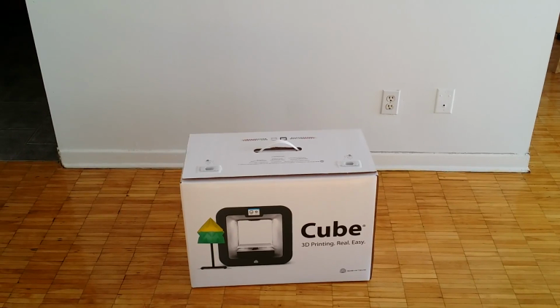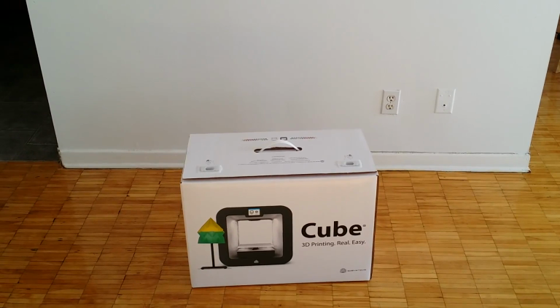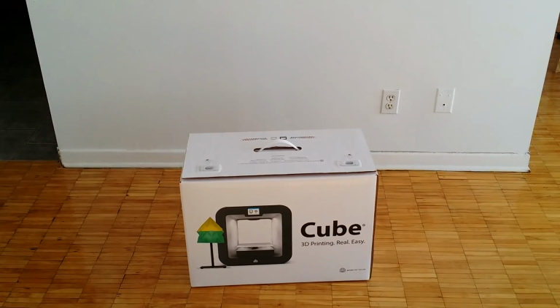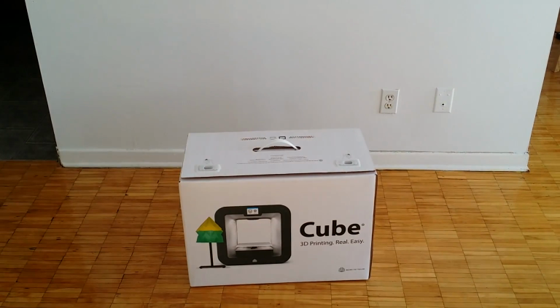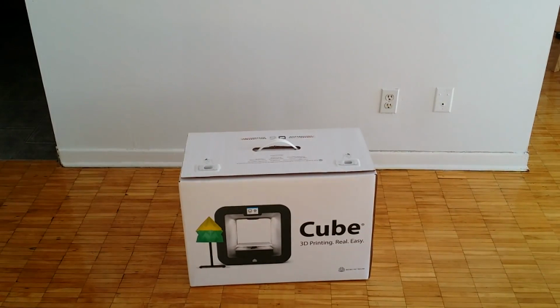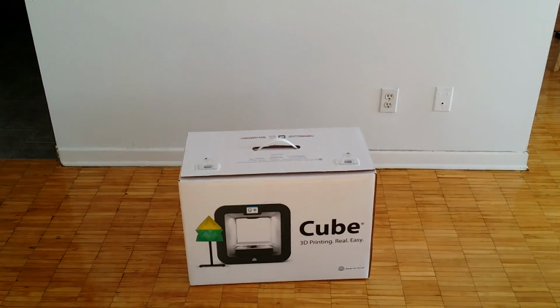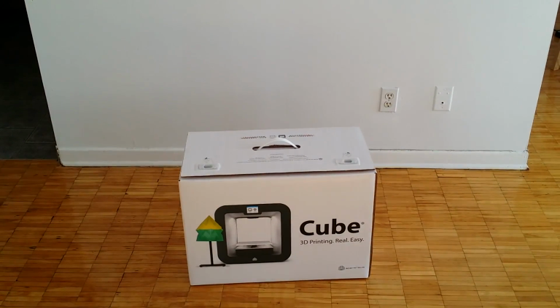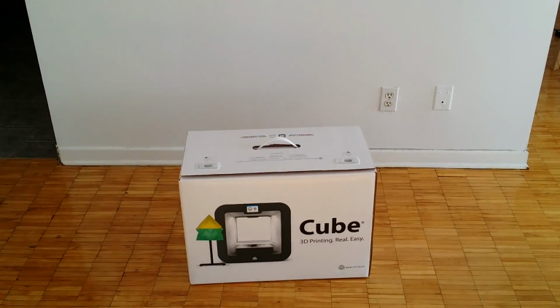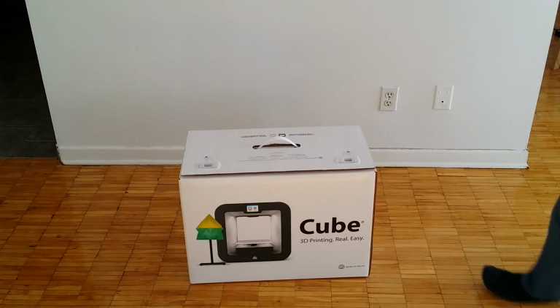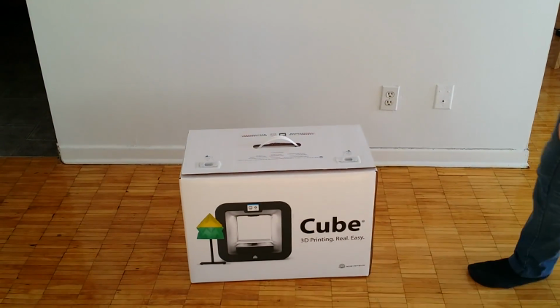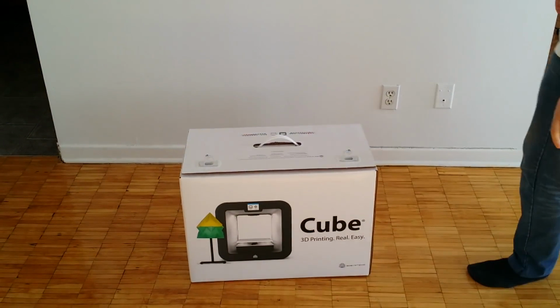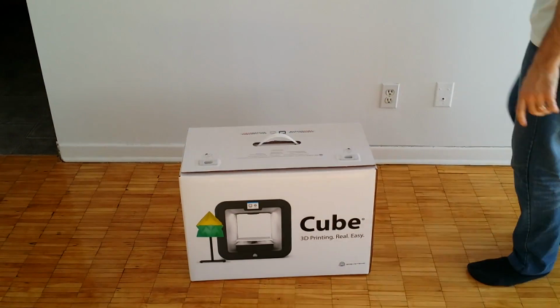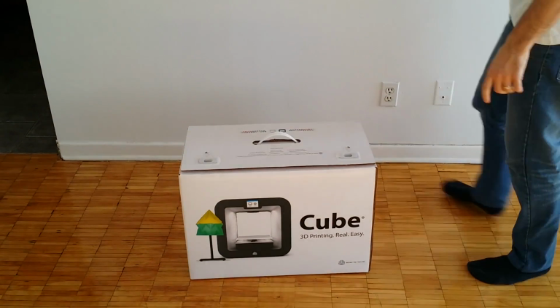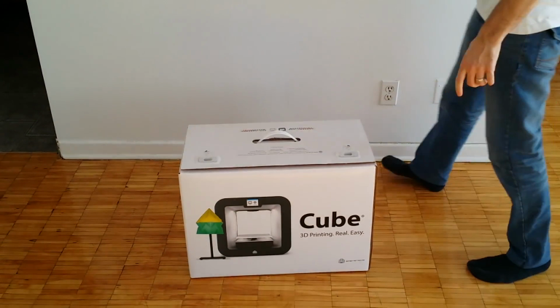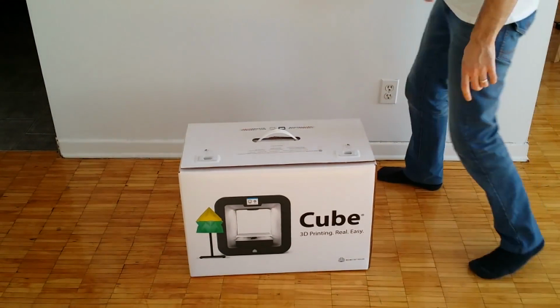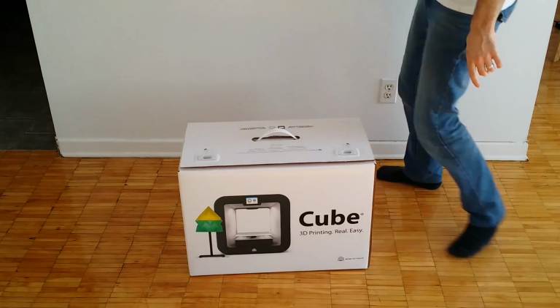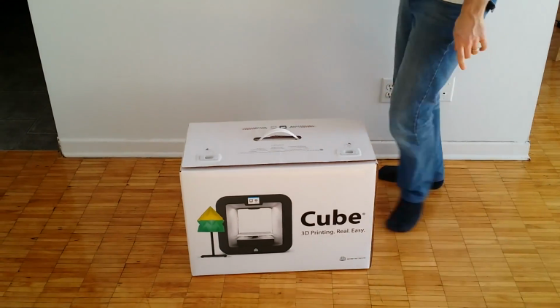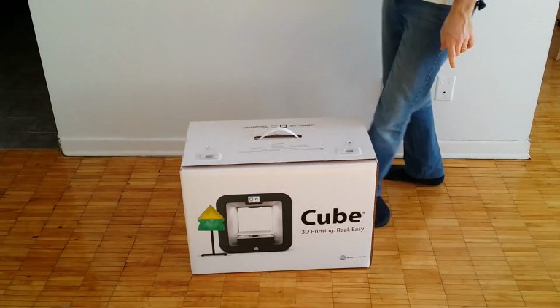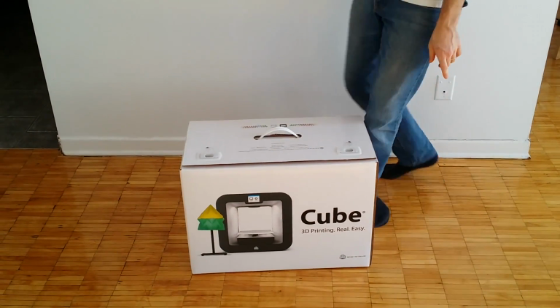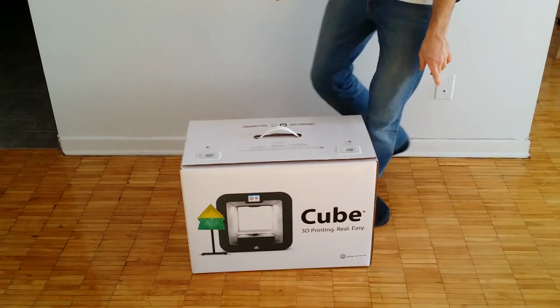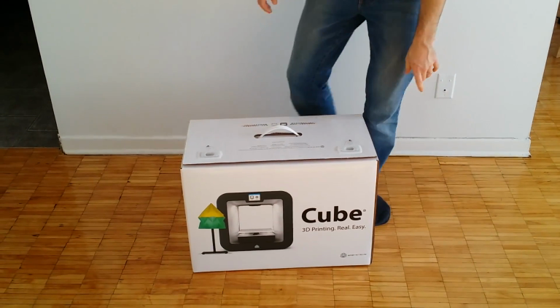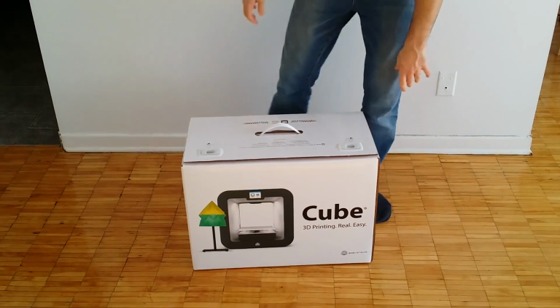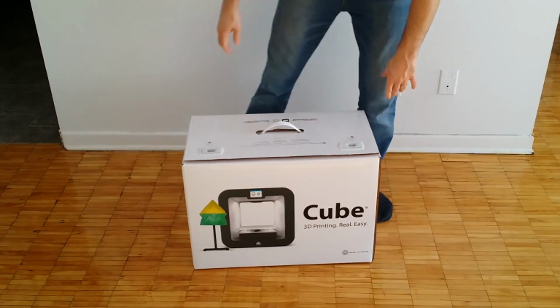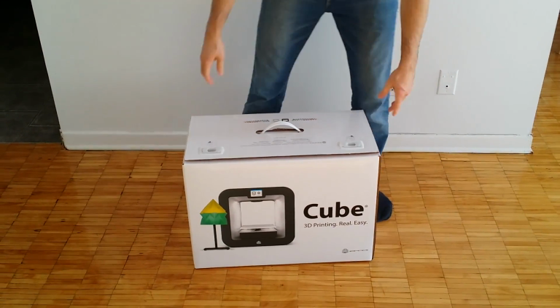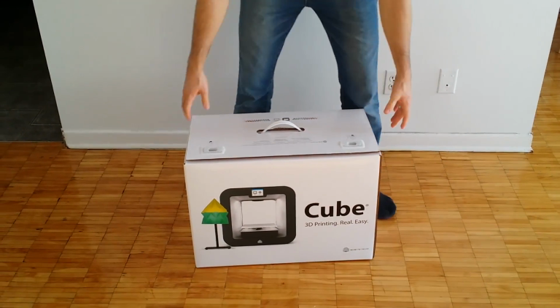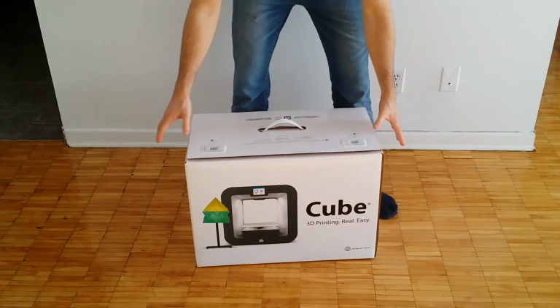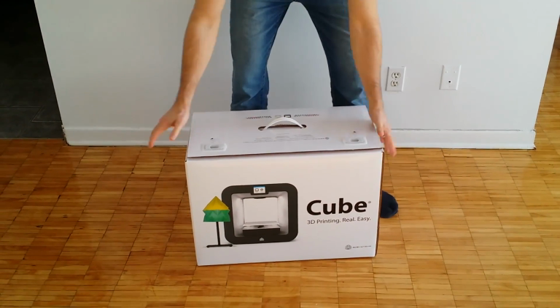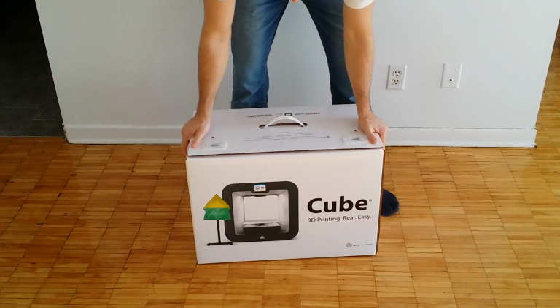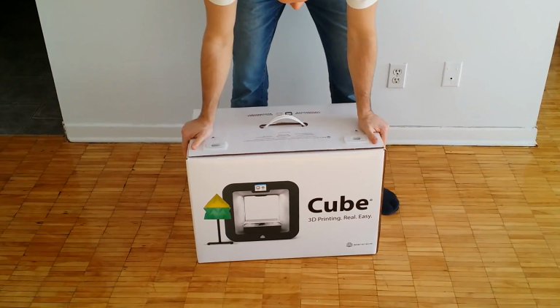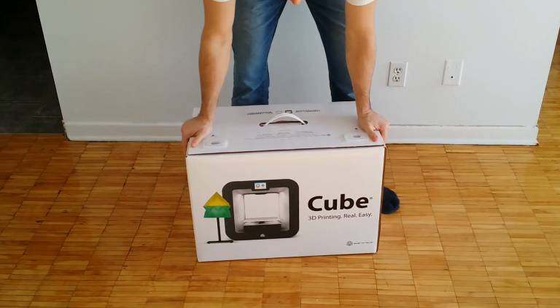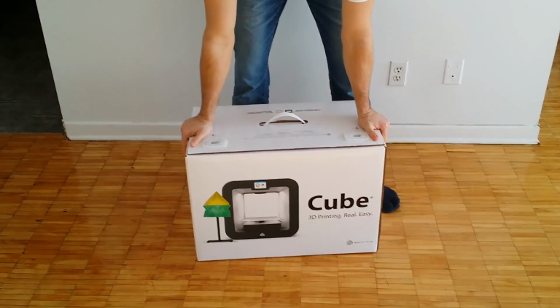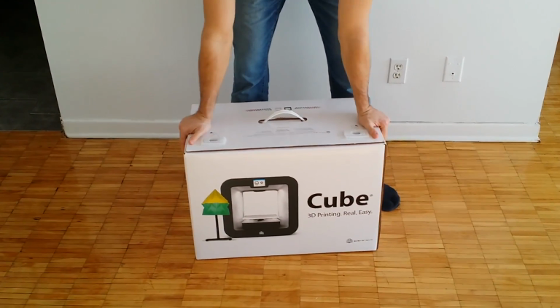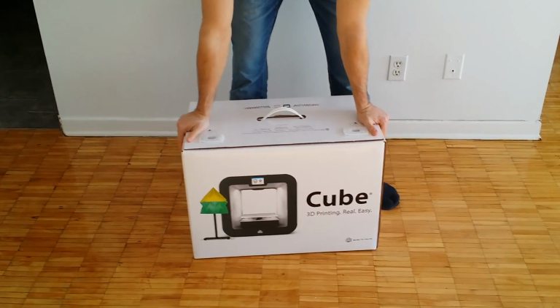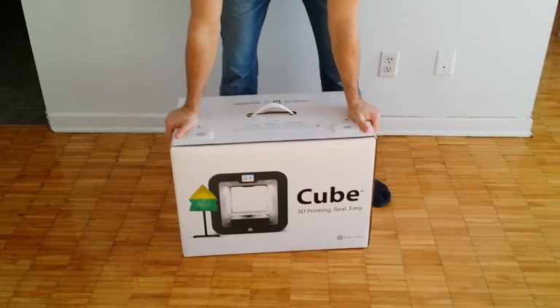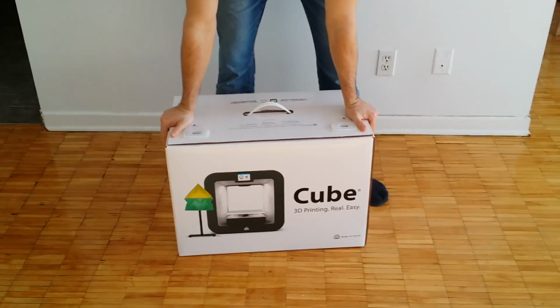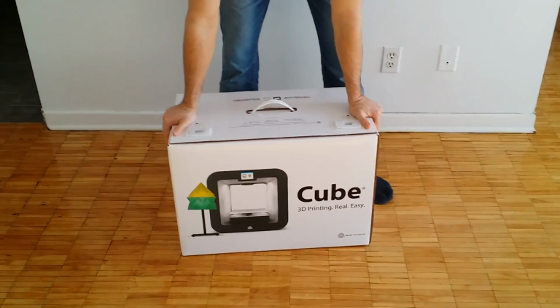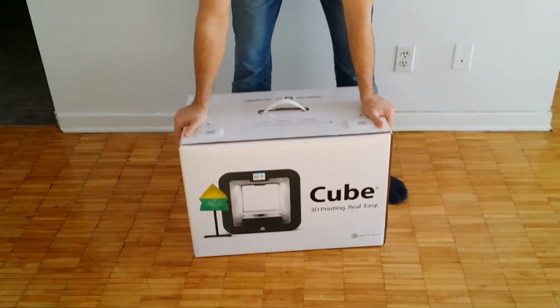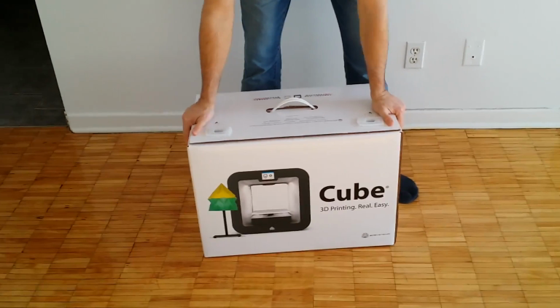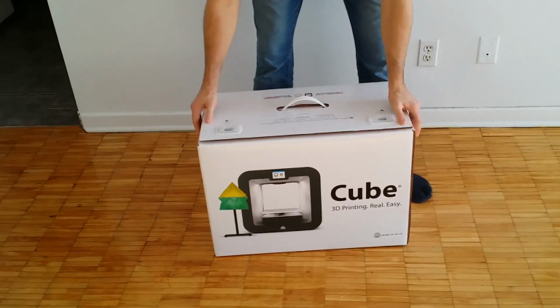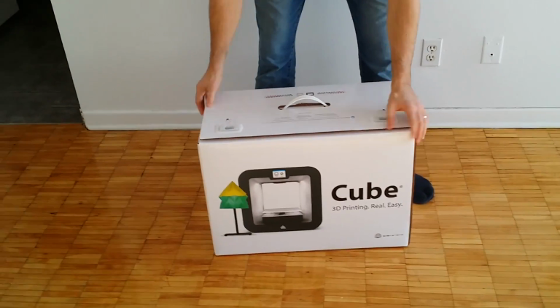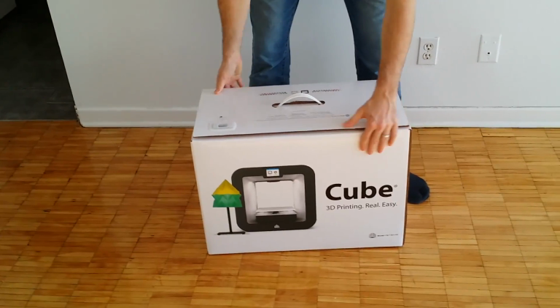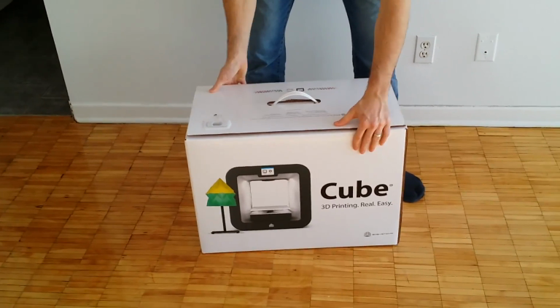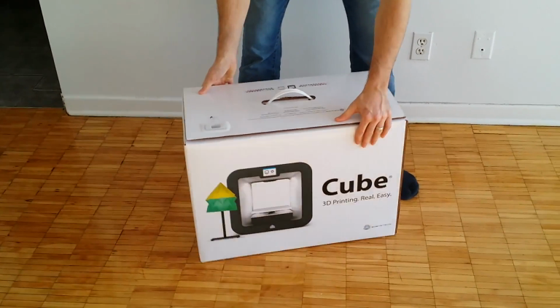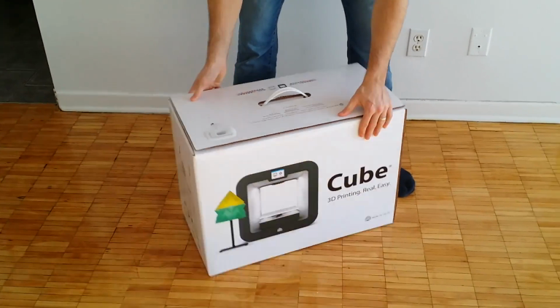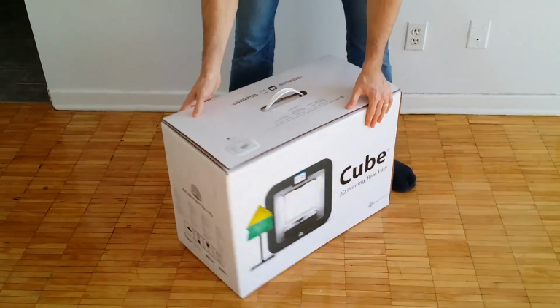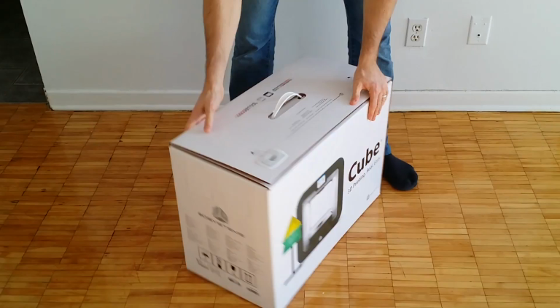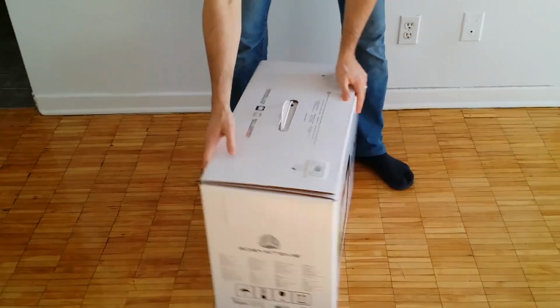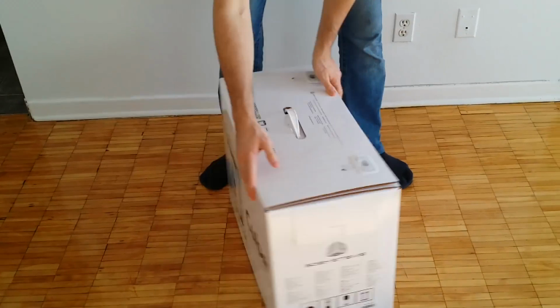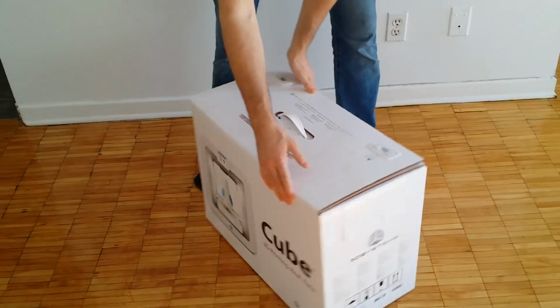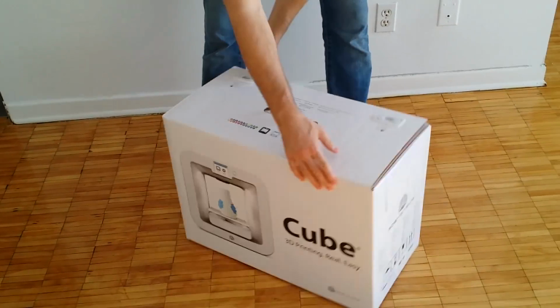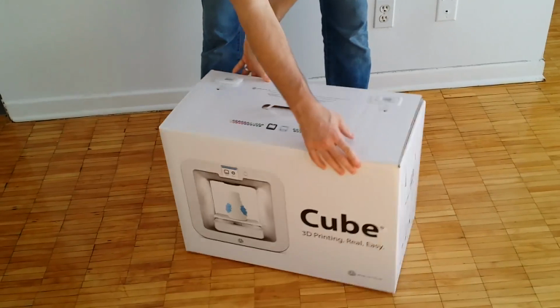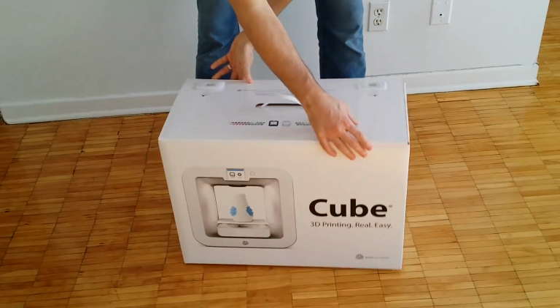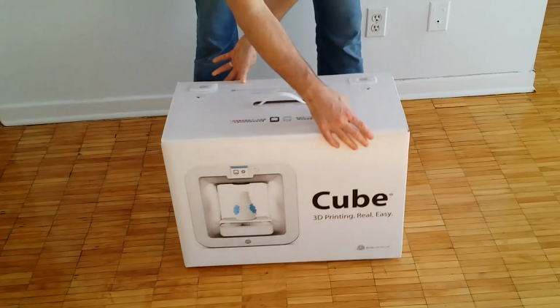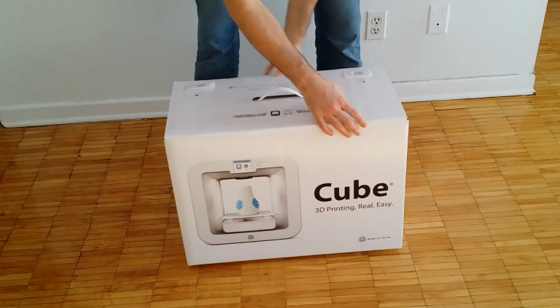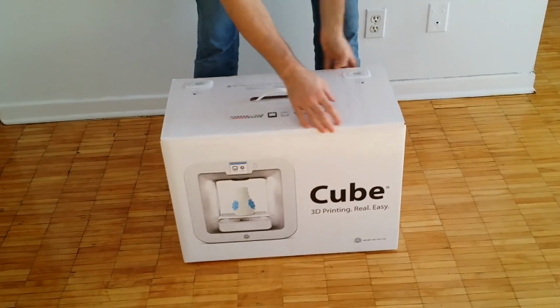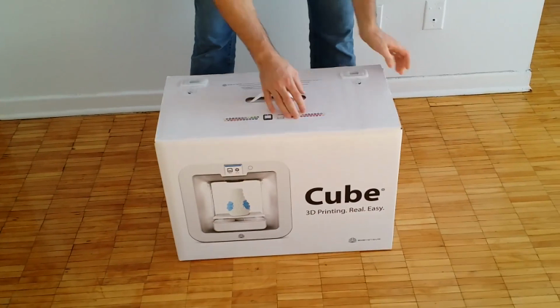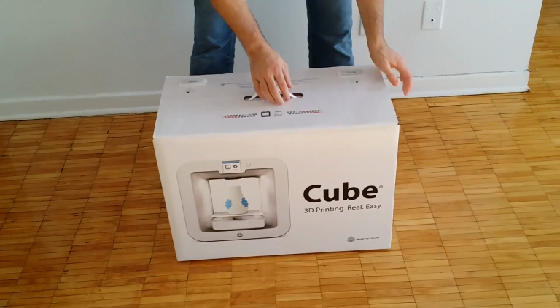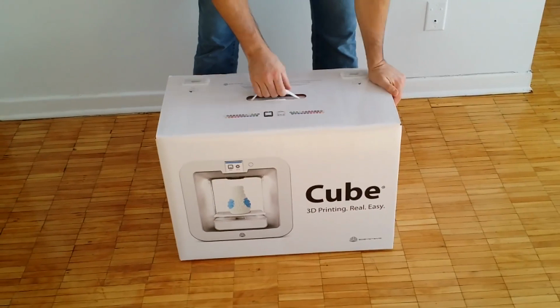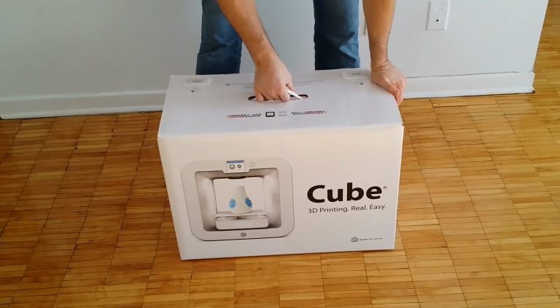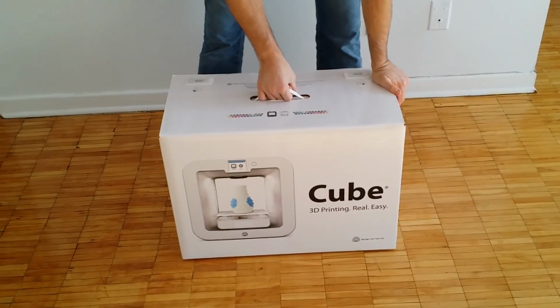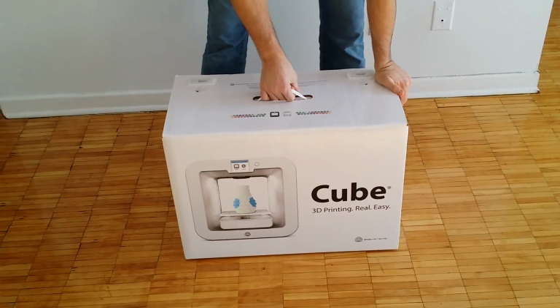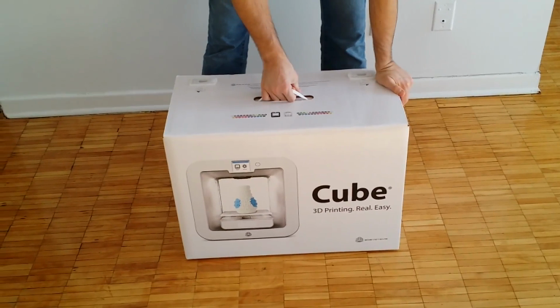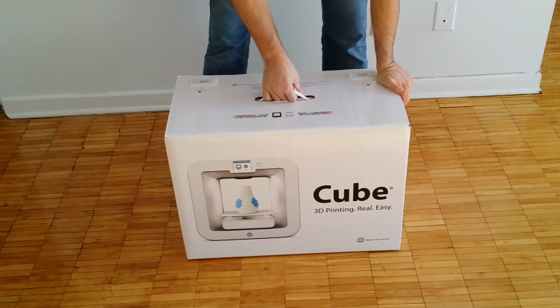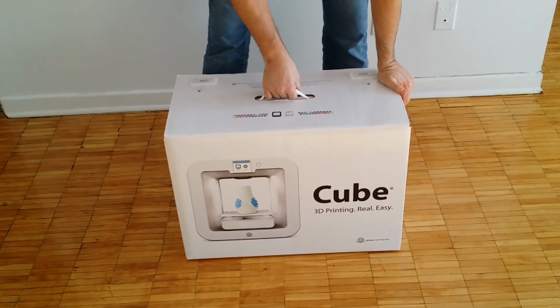Alright, so here we are. Here's the Cubify 3. It just arrived fresh in the mail. Let's see what the box looks like.